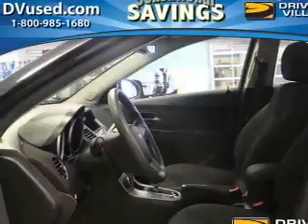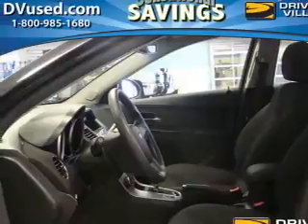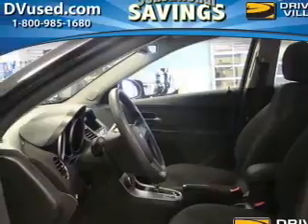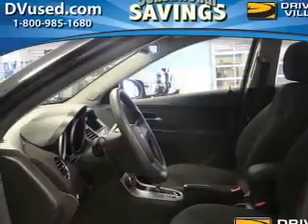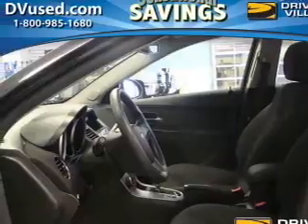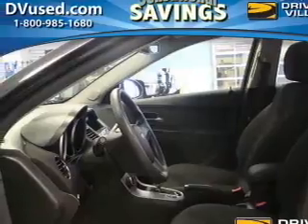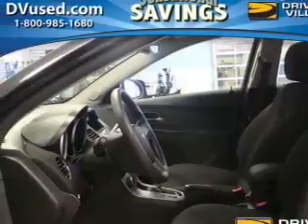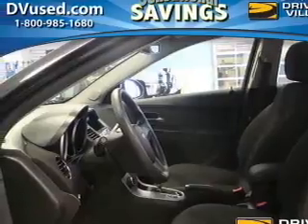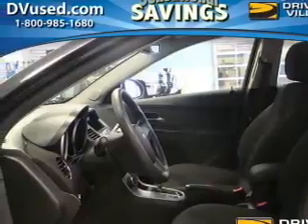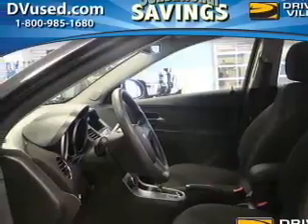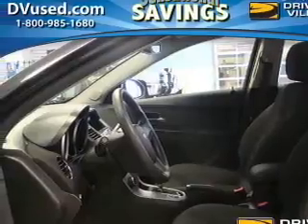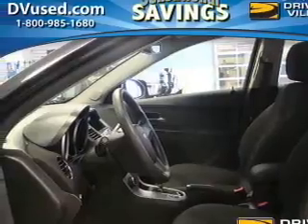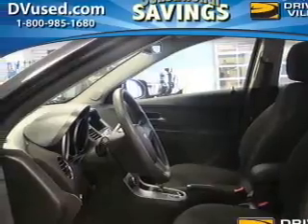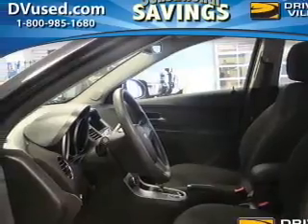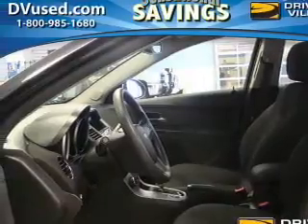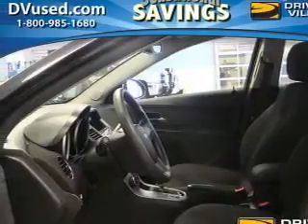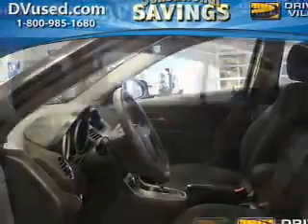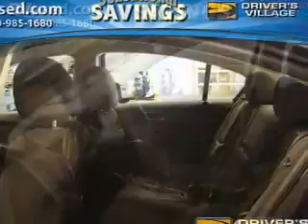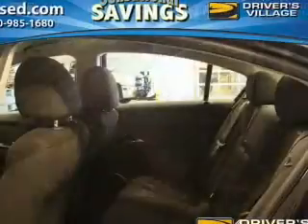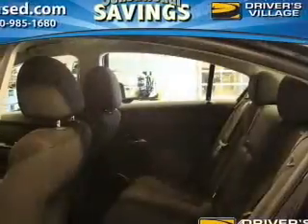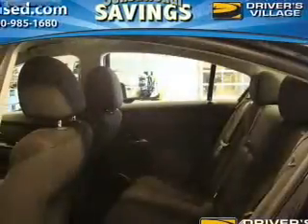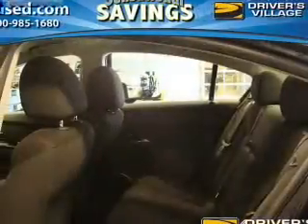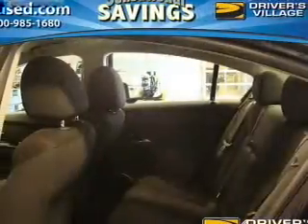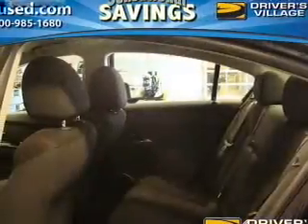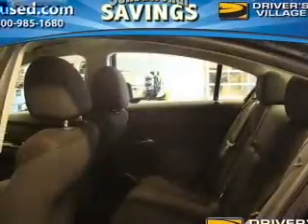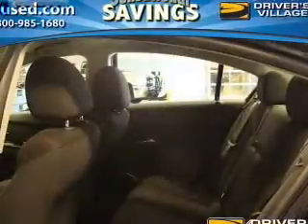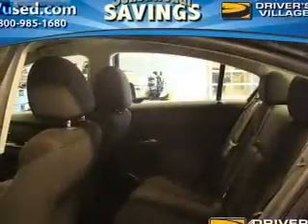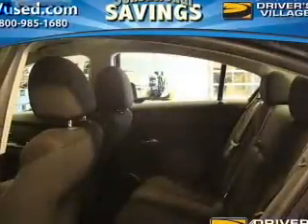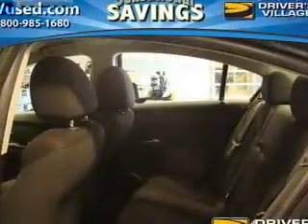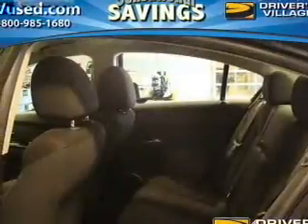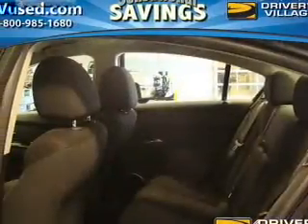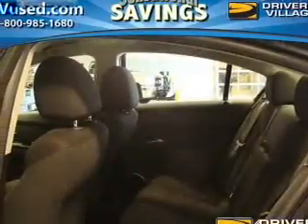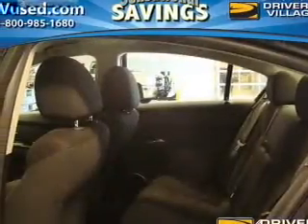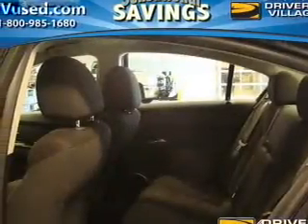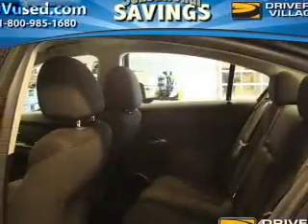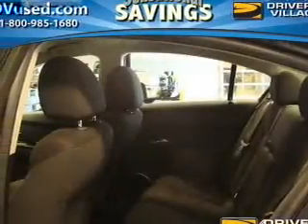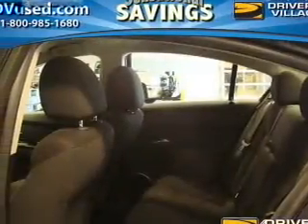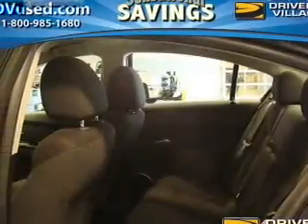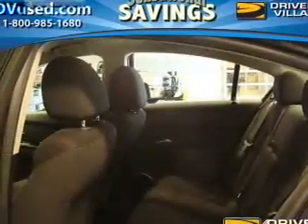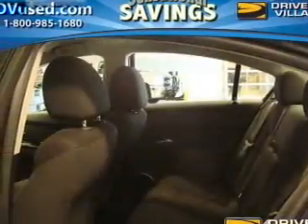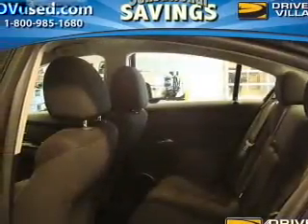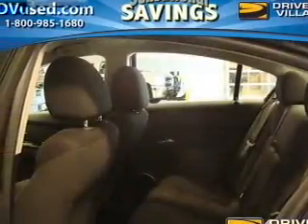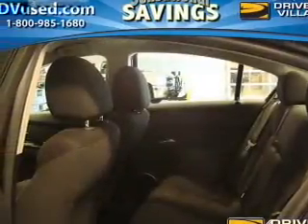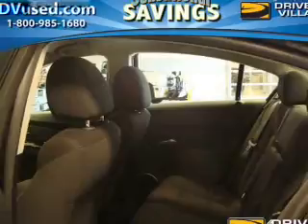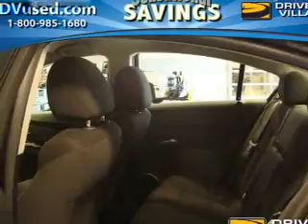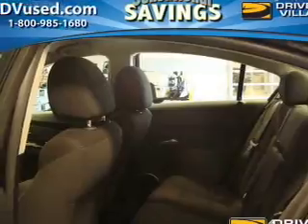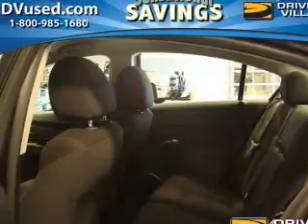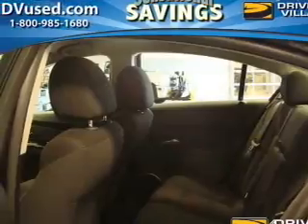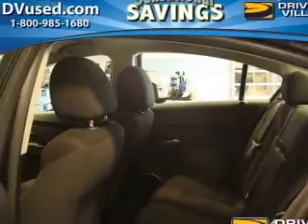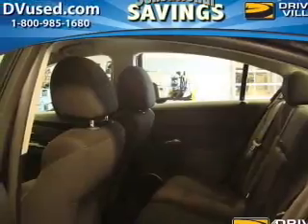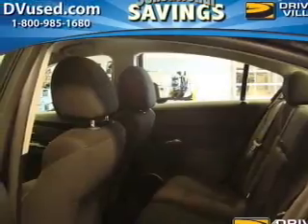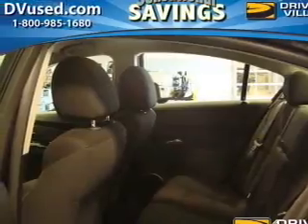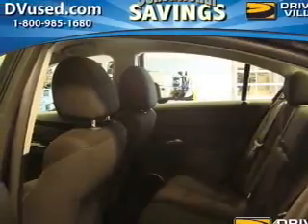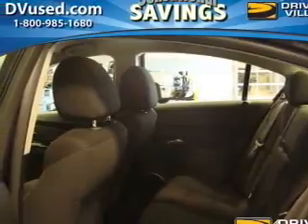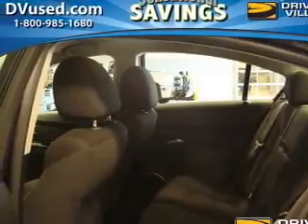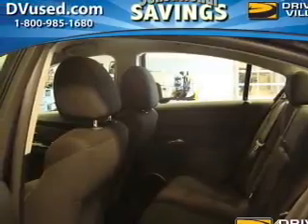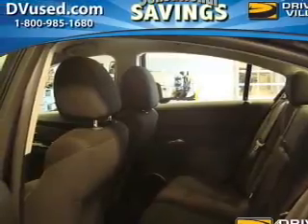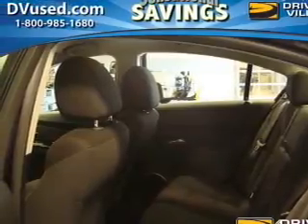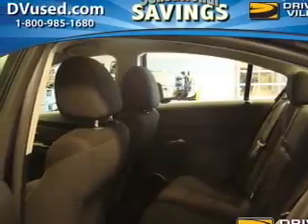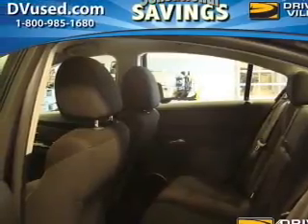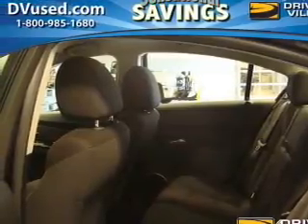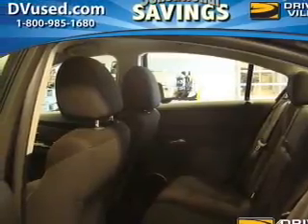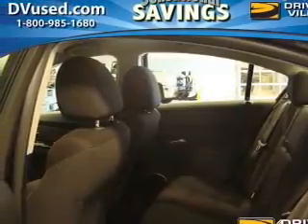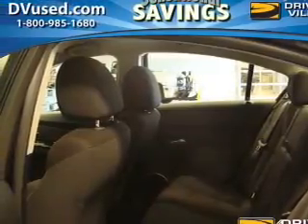Stability control and daytime running lights. Our website offers more information on all of our vehicles. Call us today to start test driving.